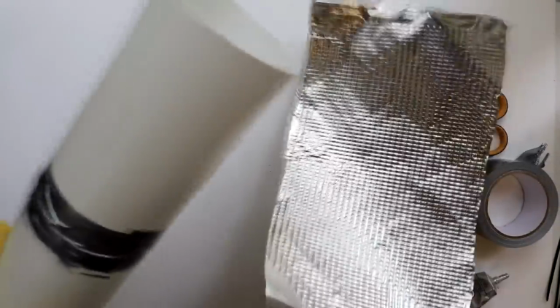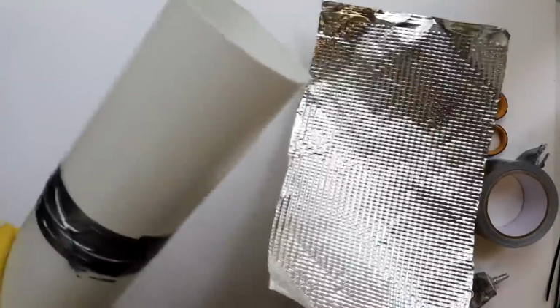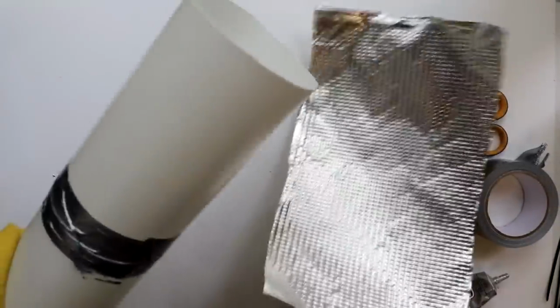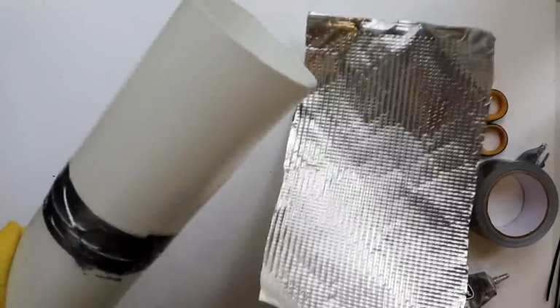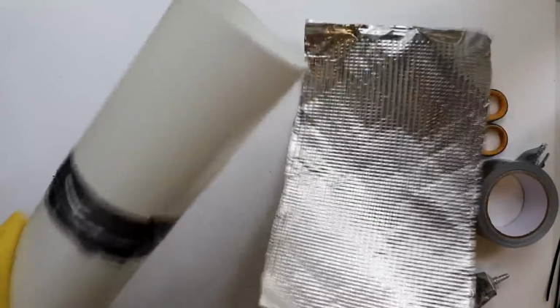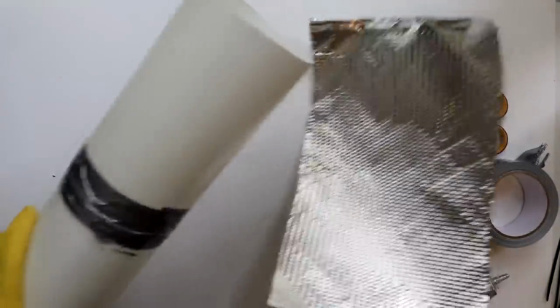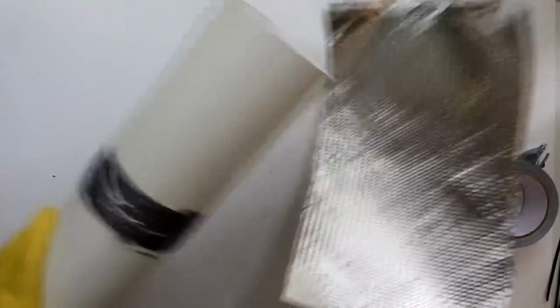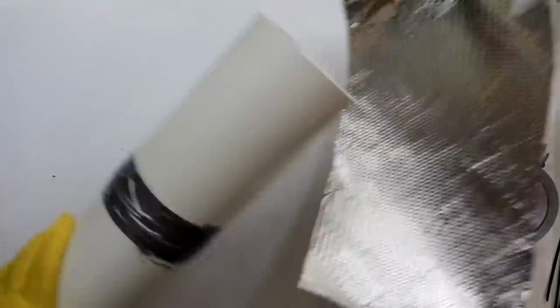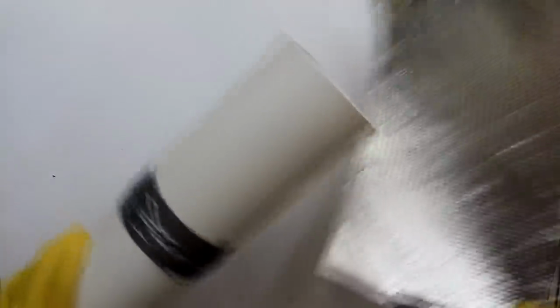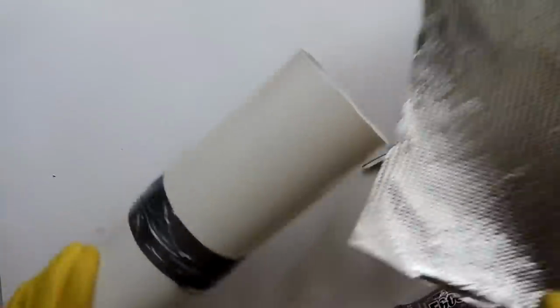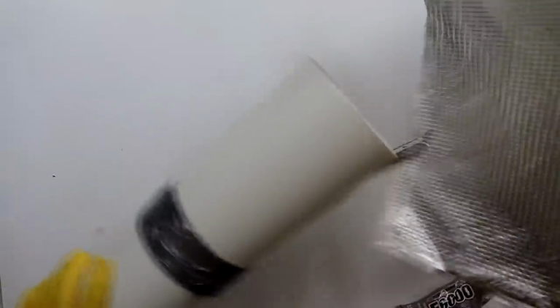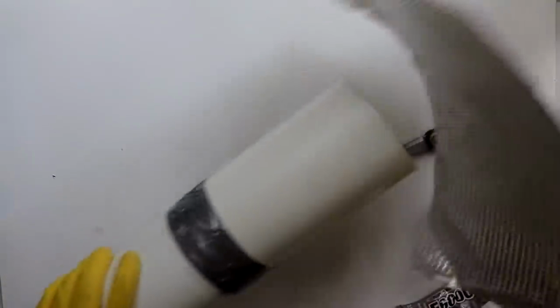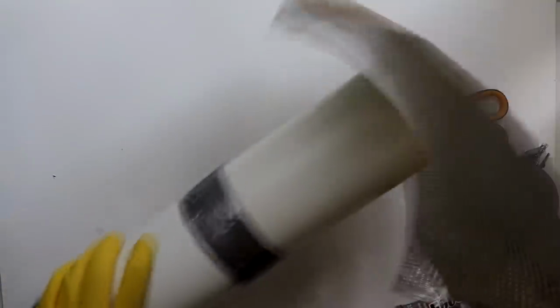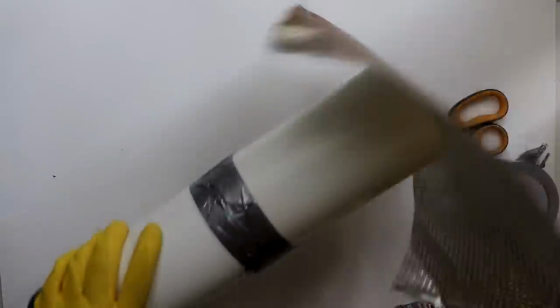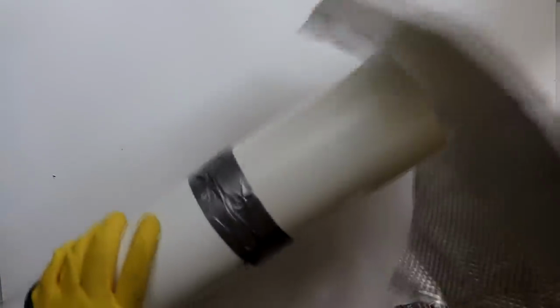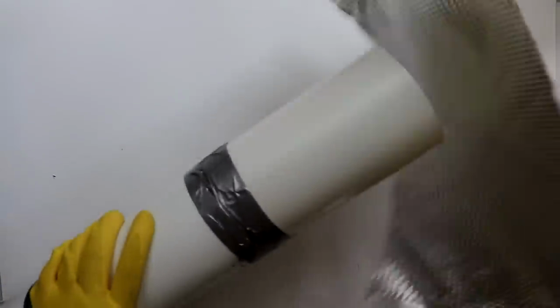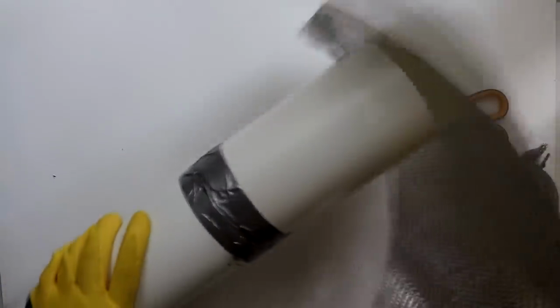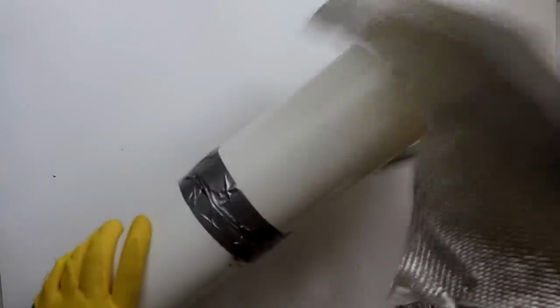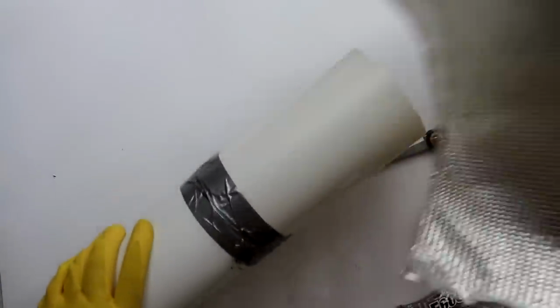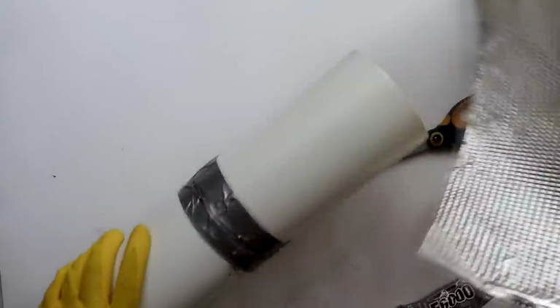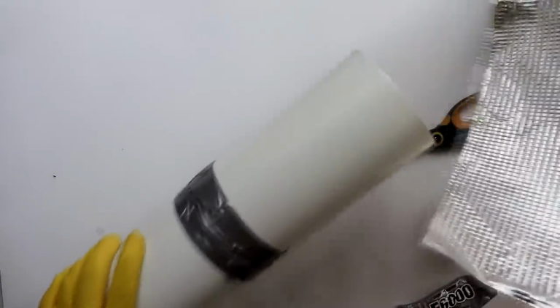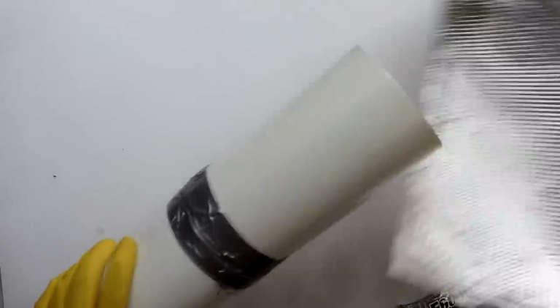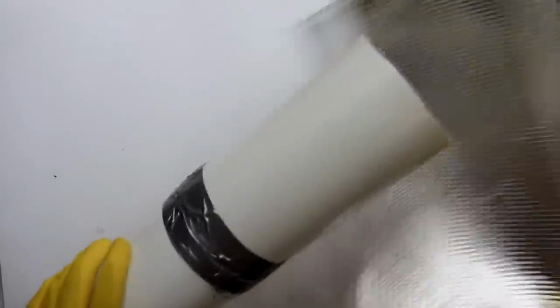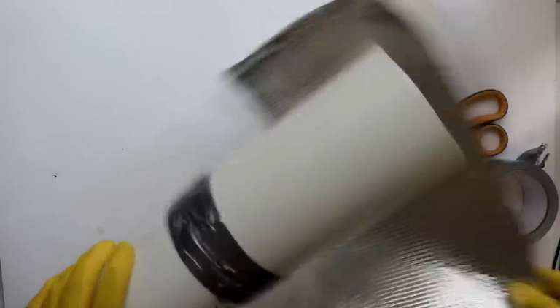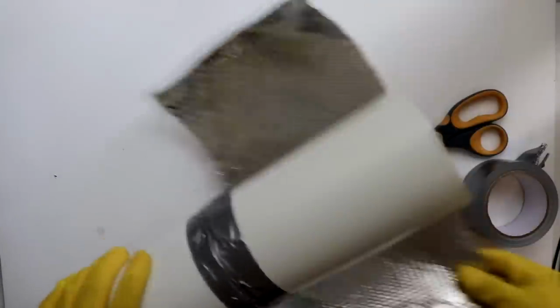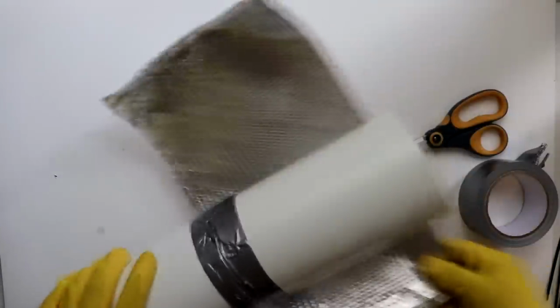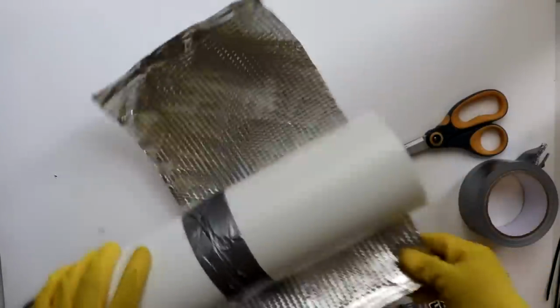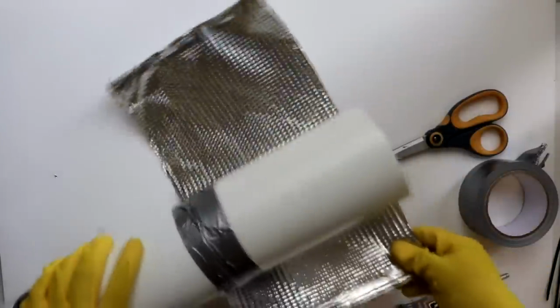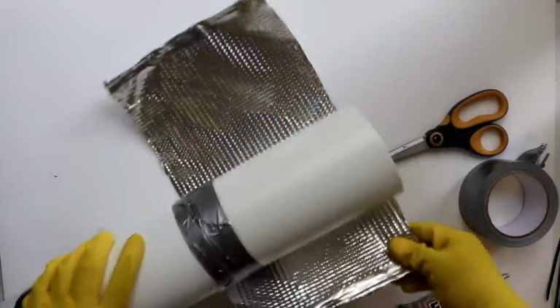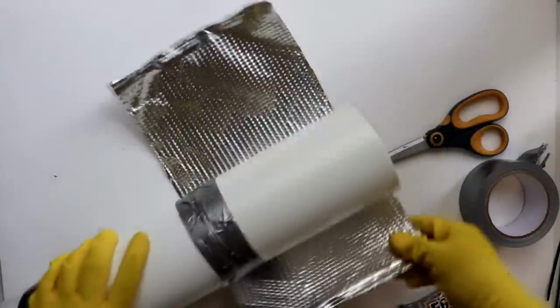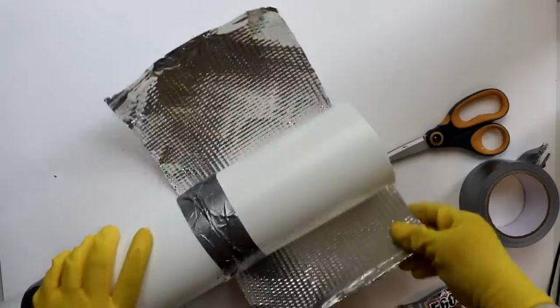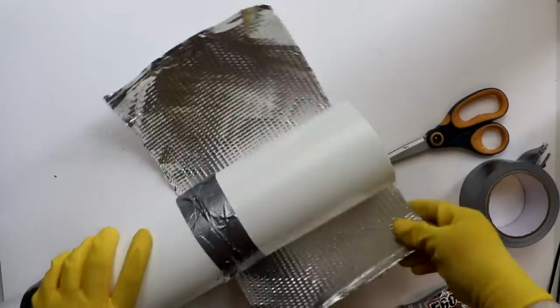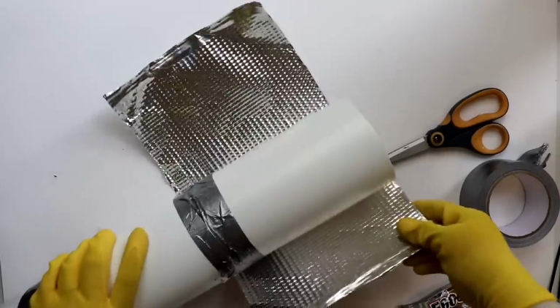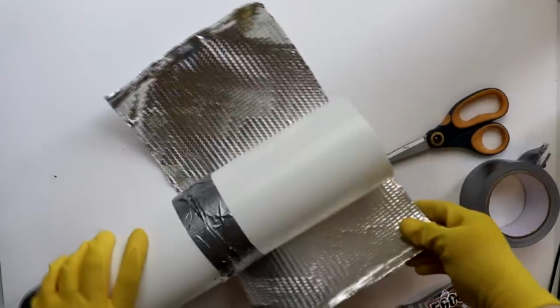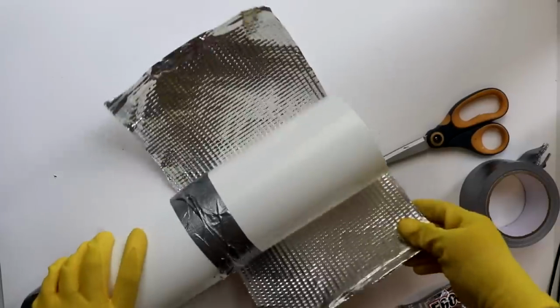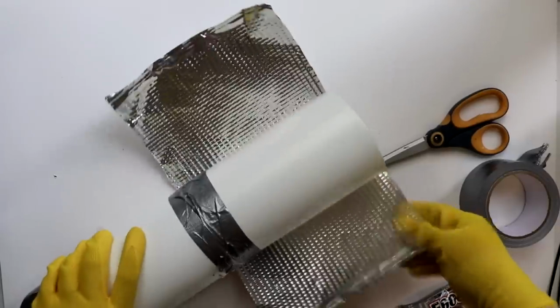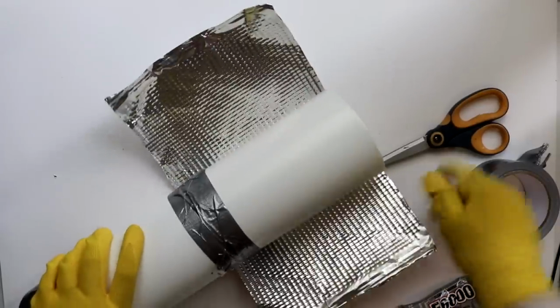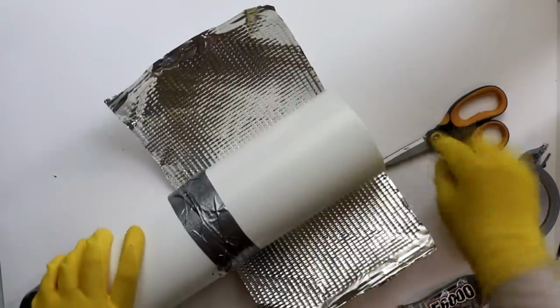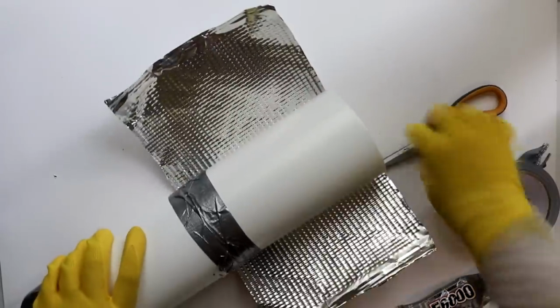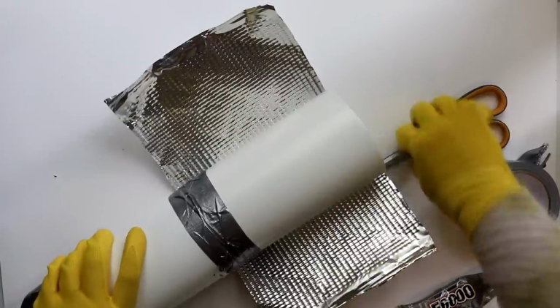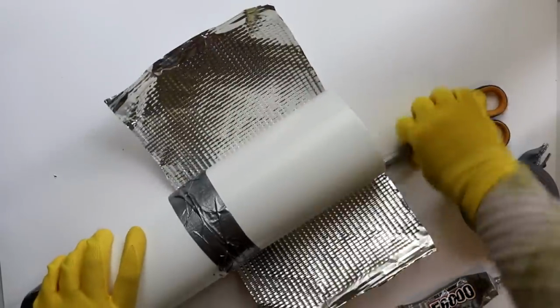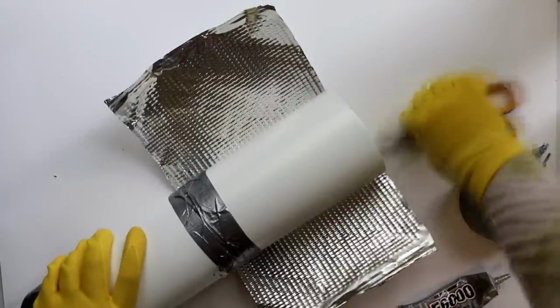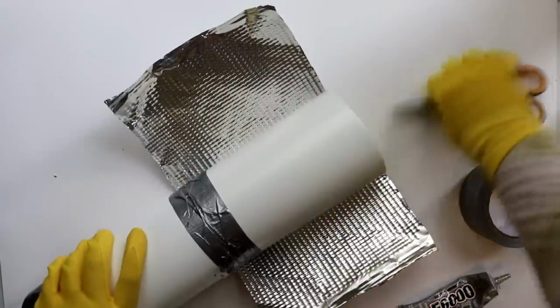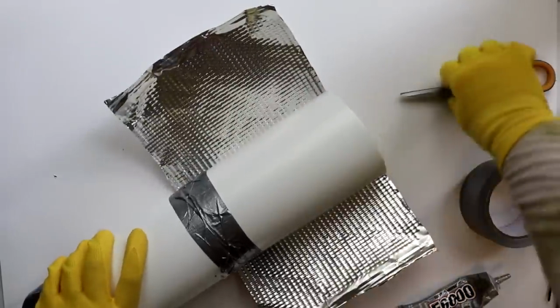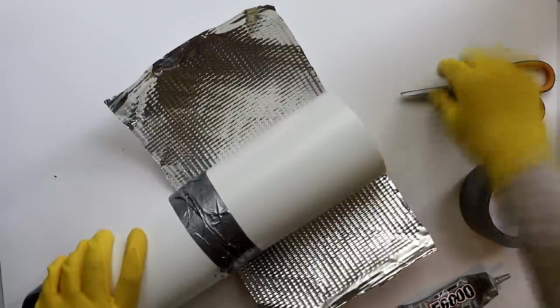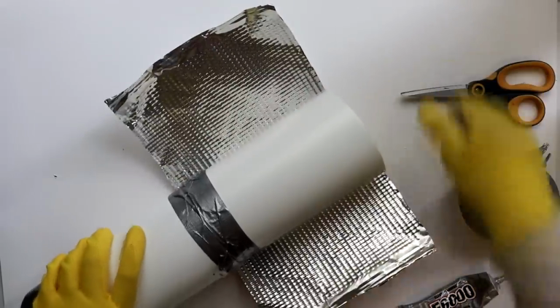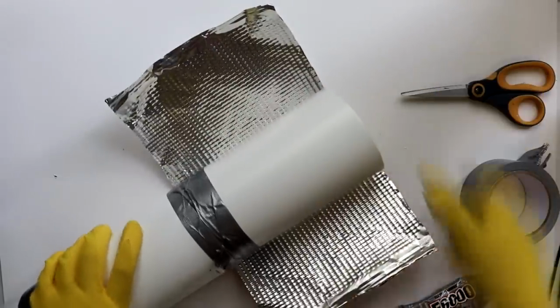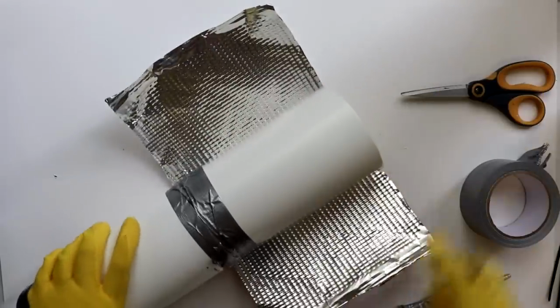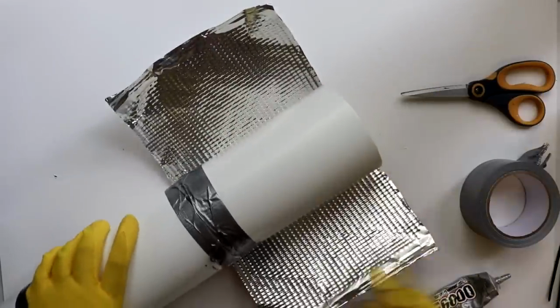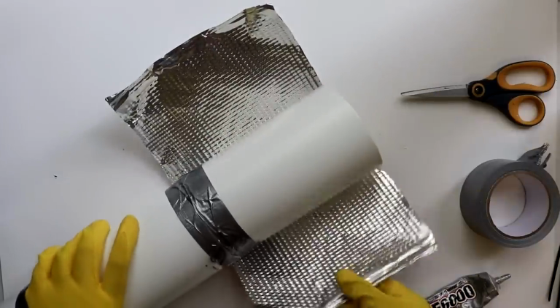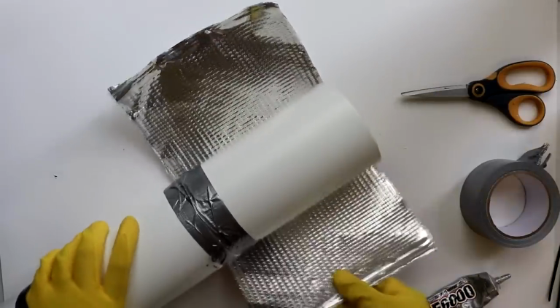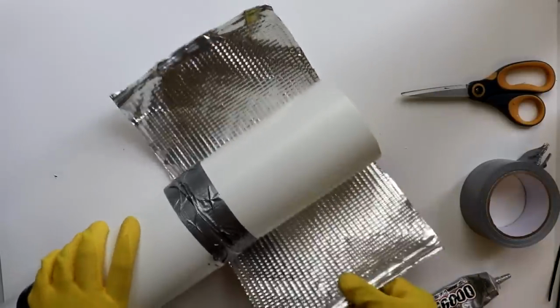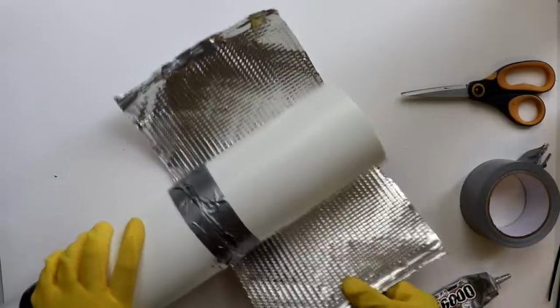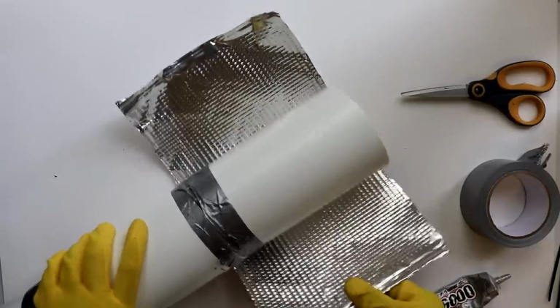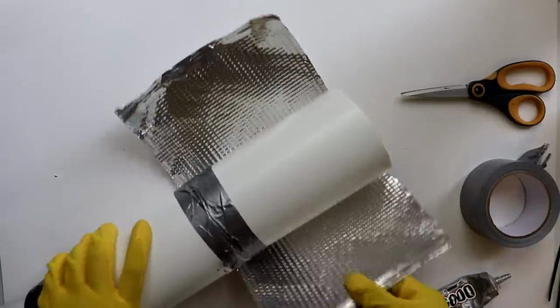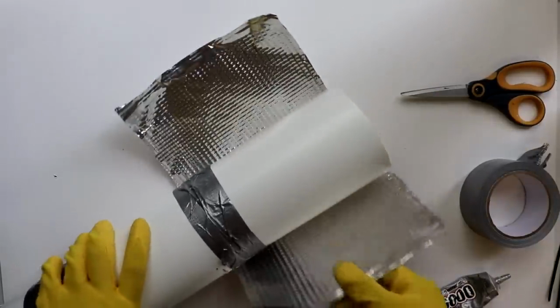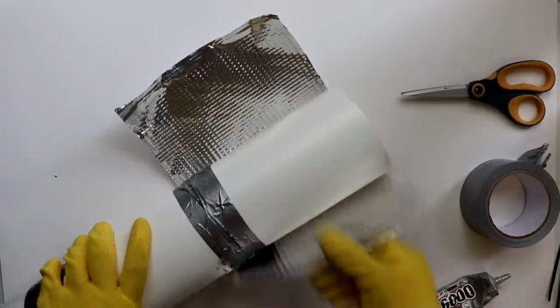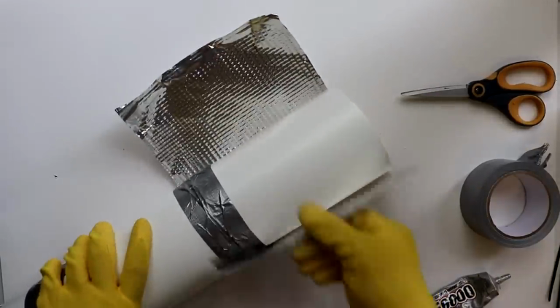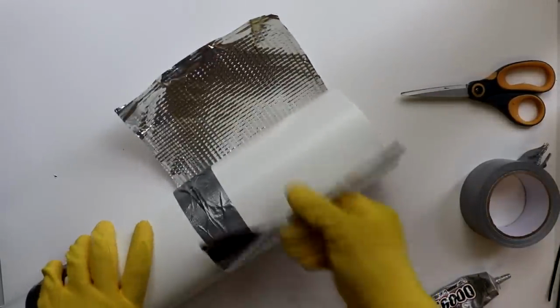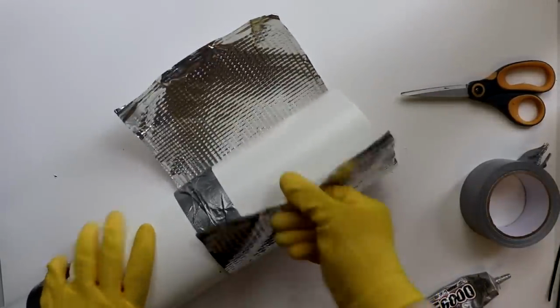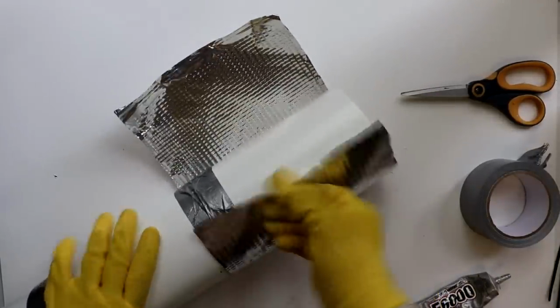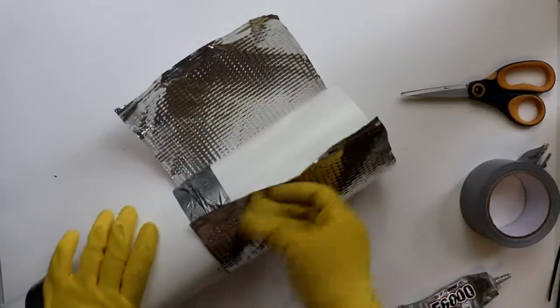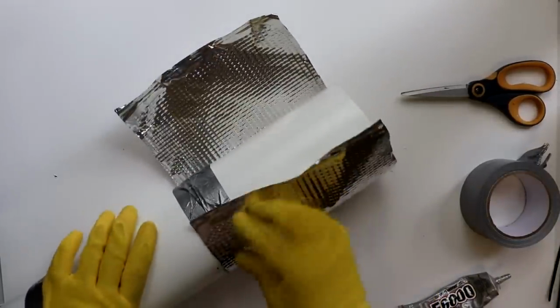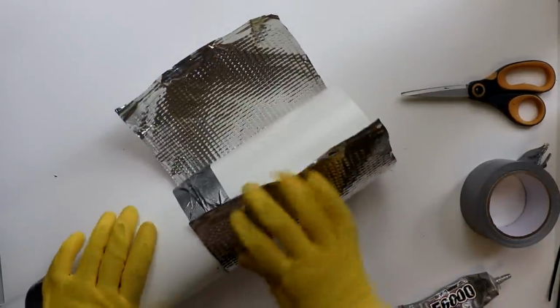They do come as a two-pack, but sometimes the tape holding them together does come apart, so make sure that you are getting two for your $1.25.